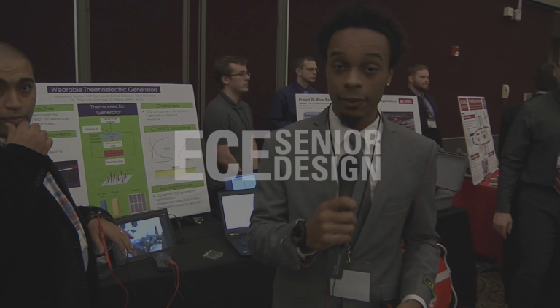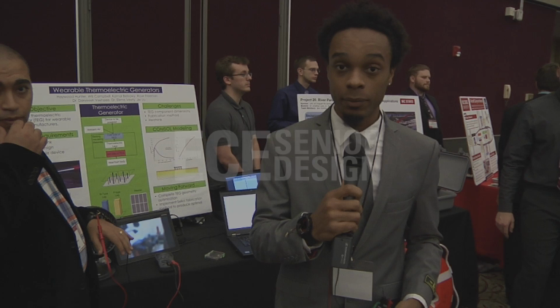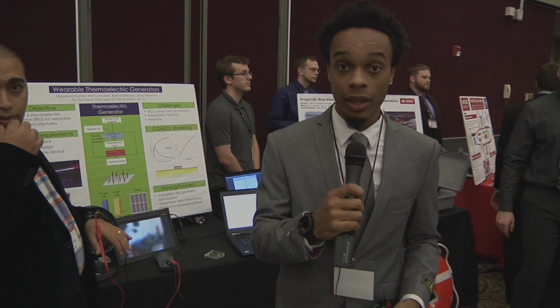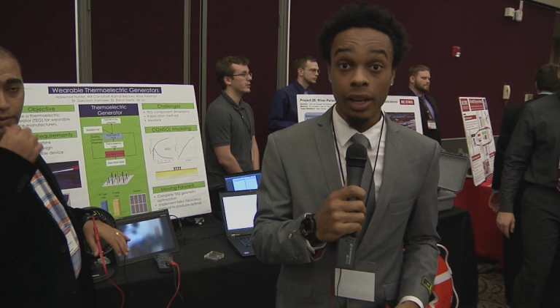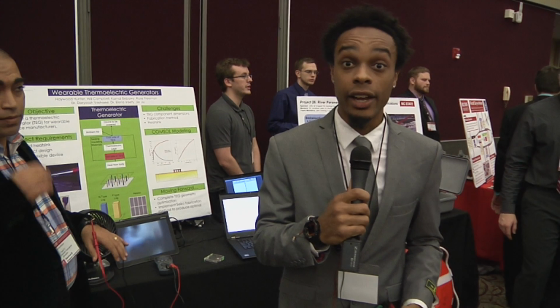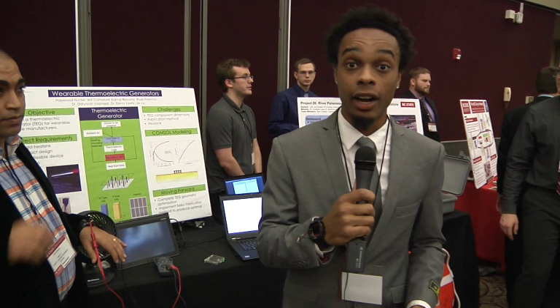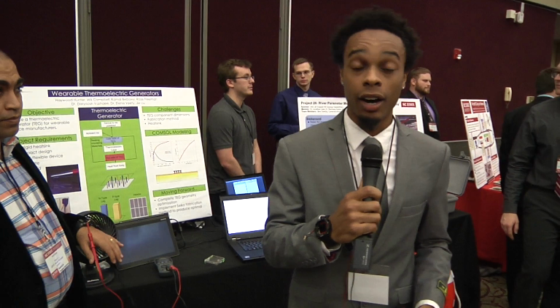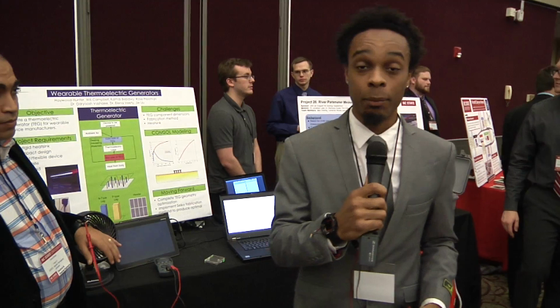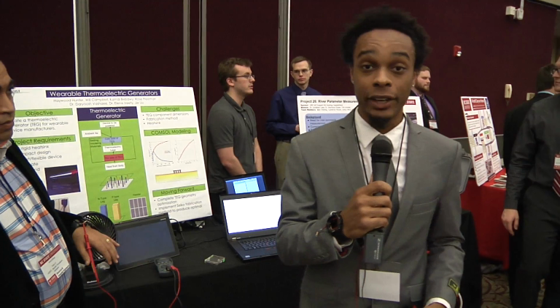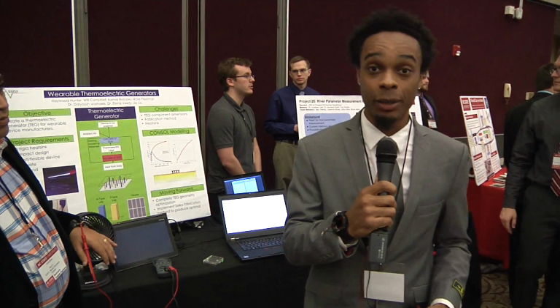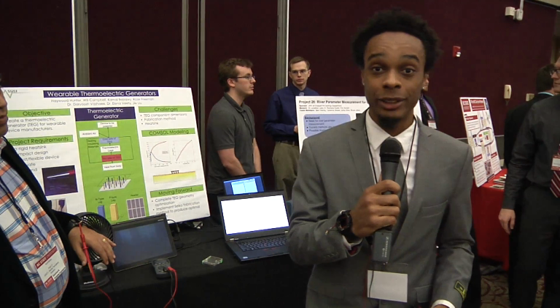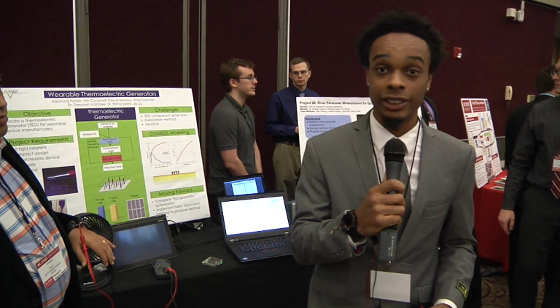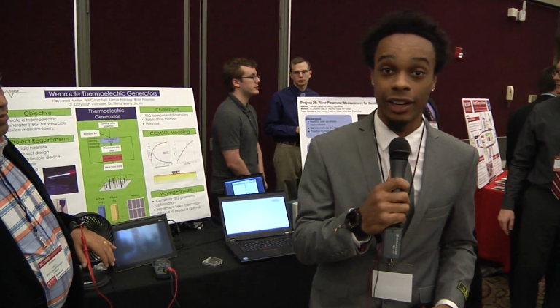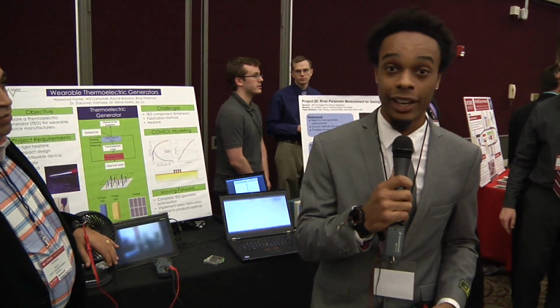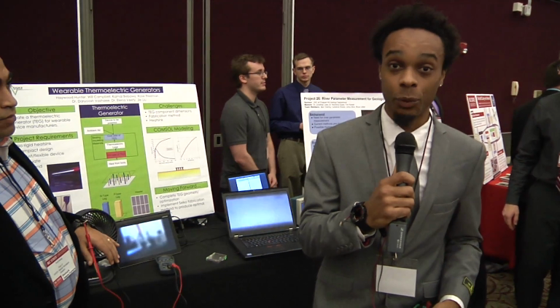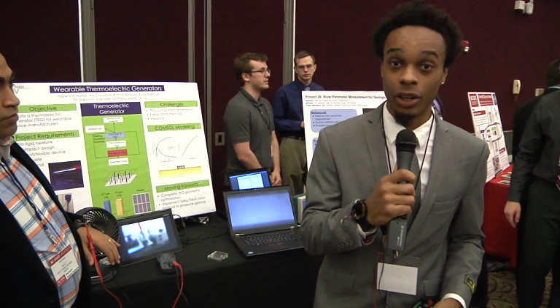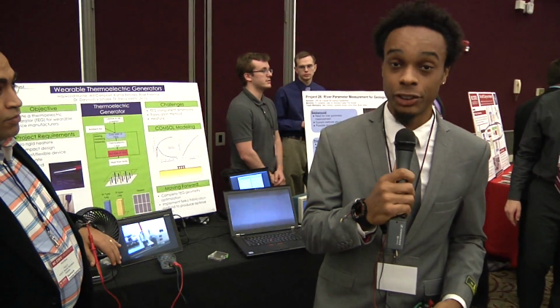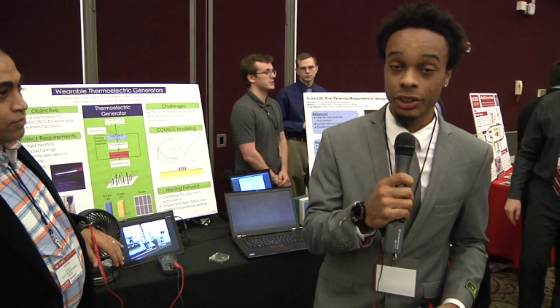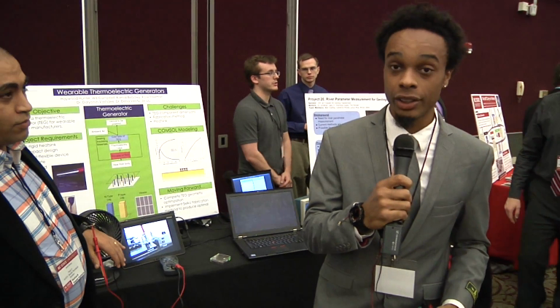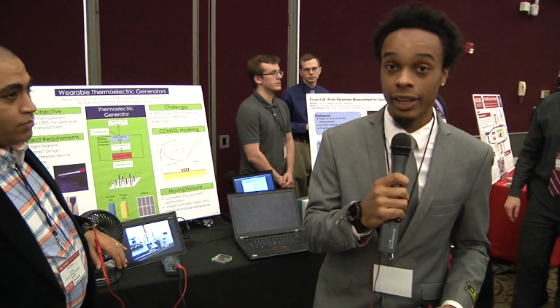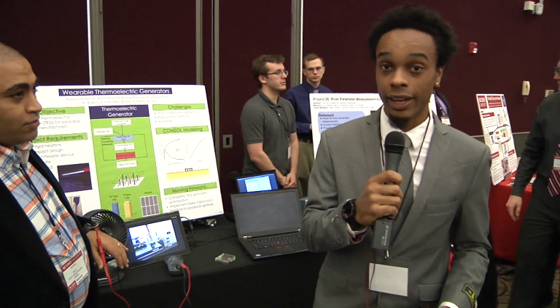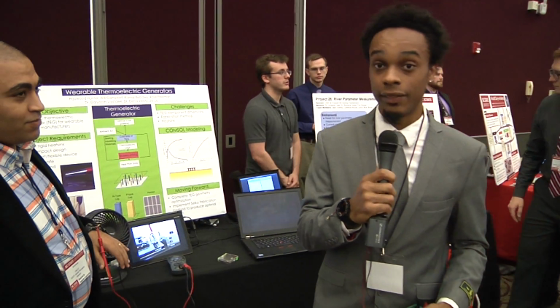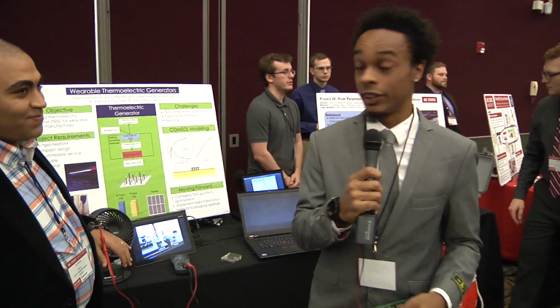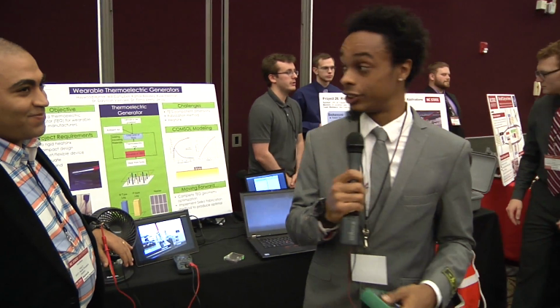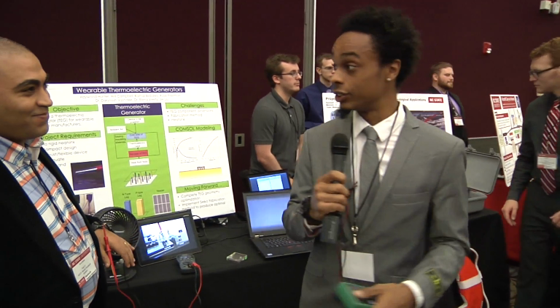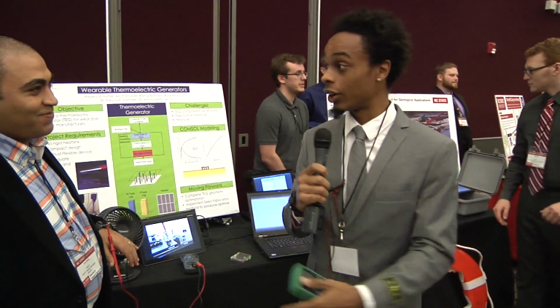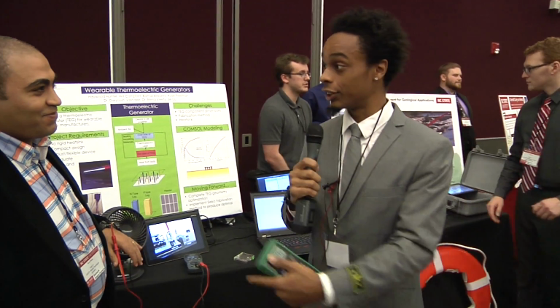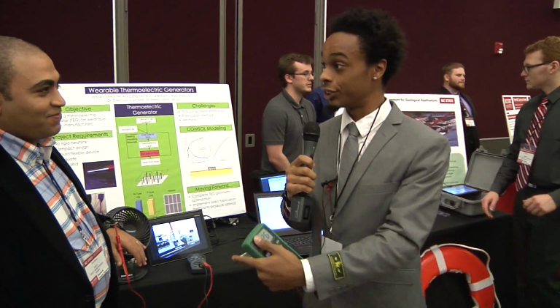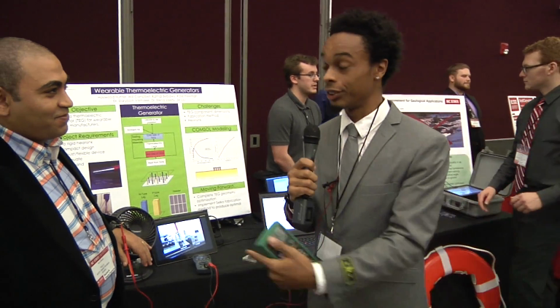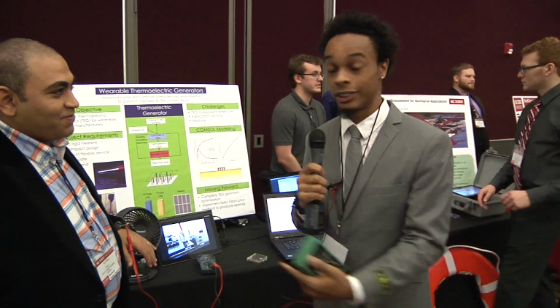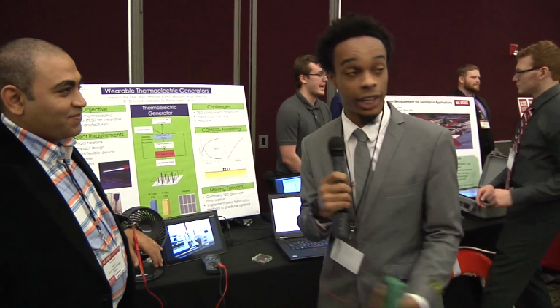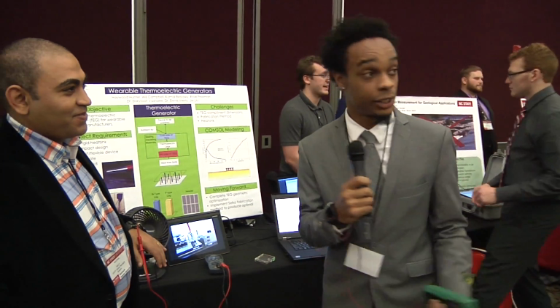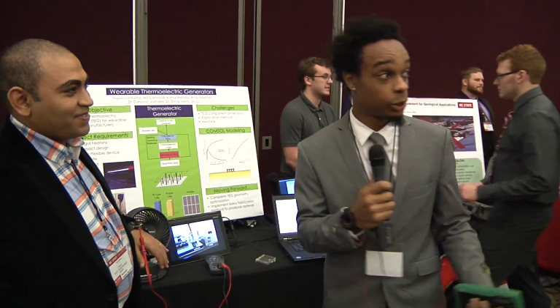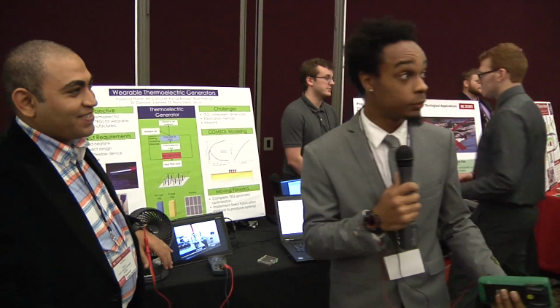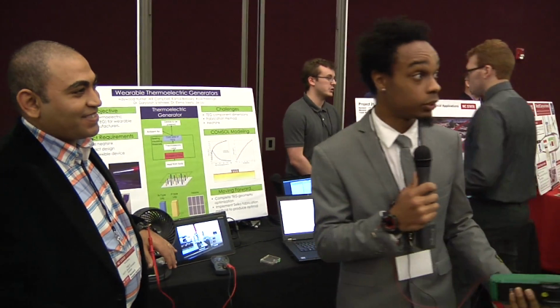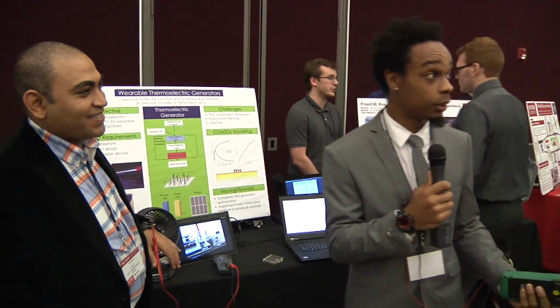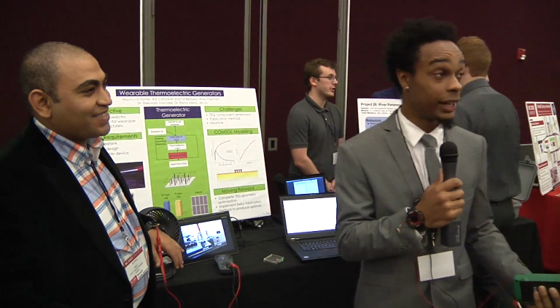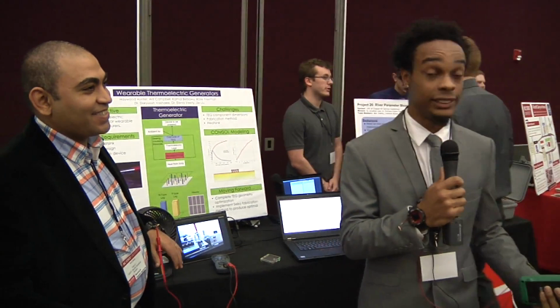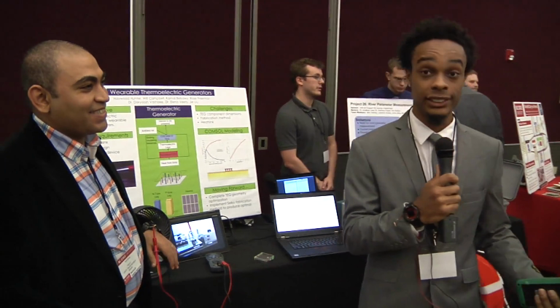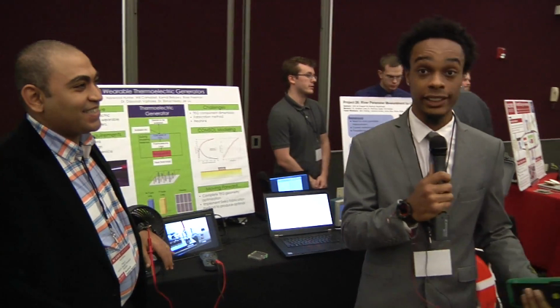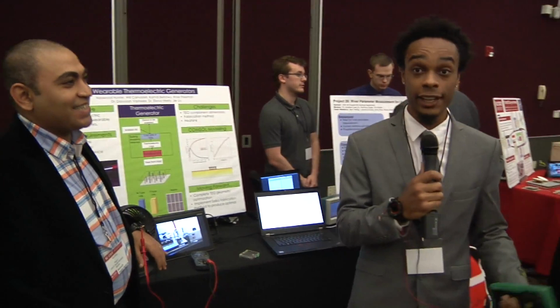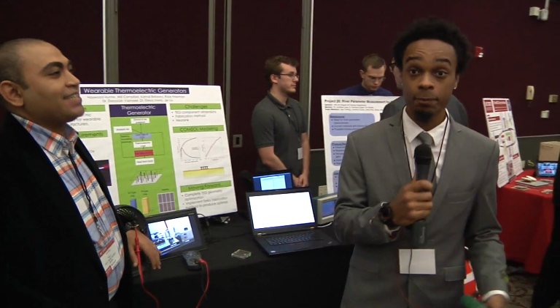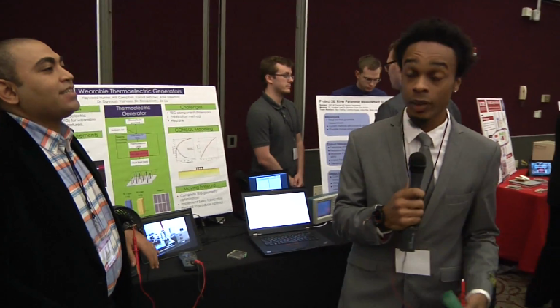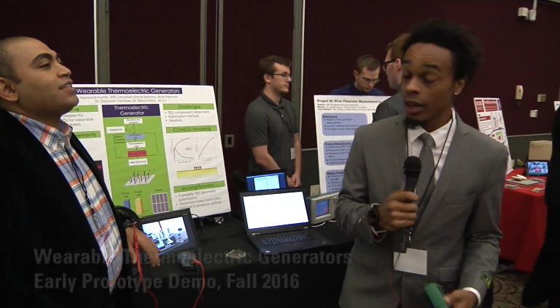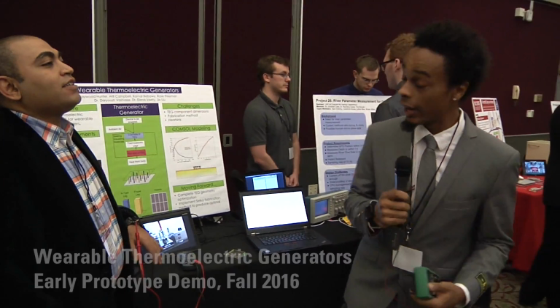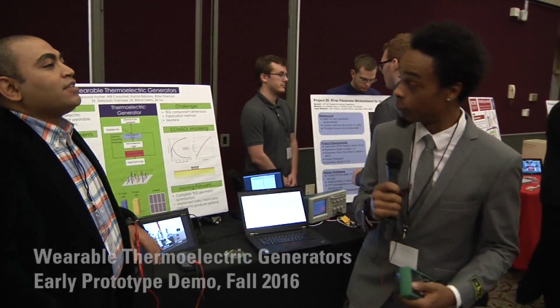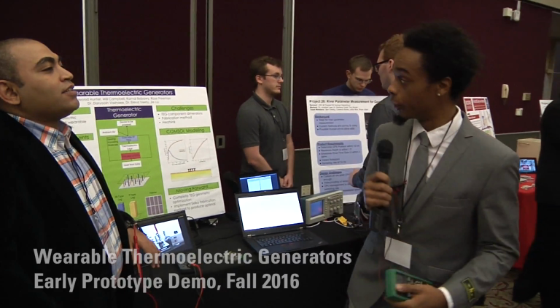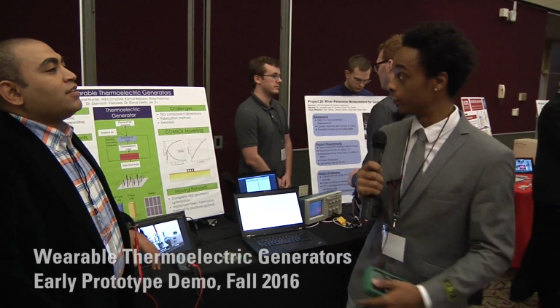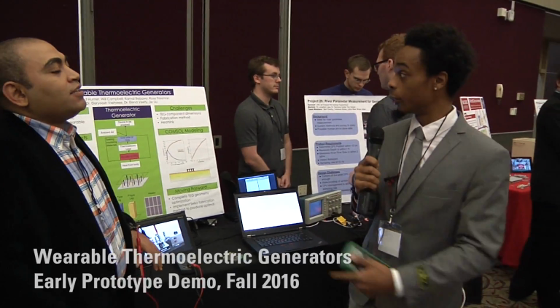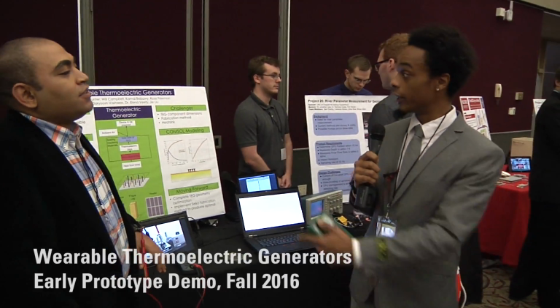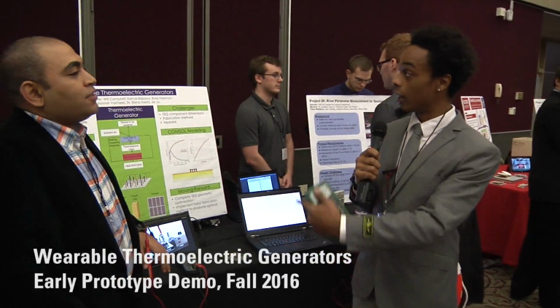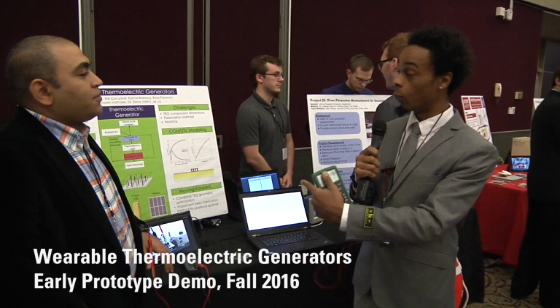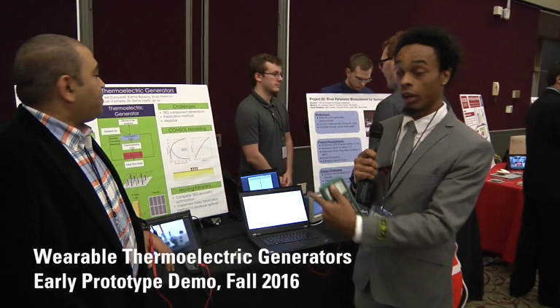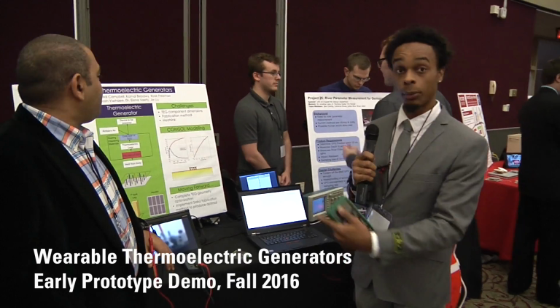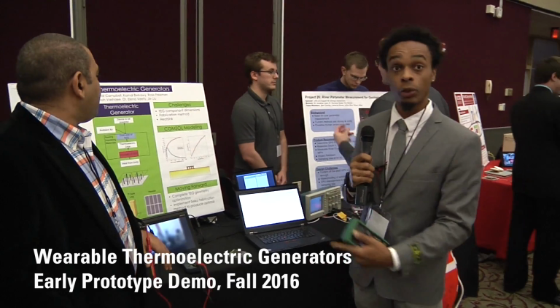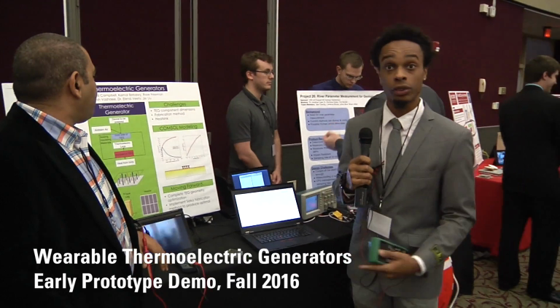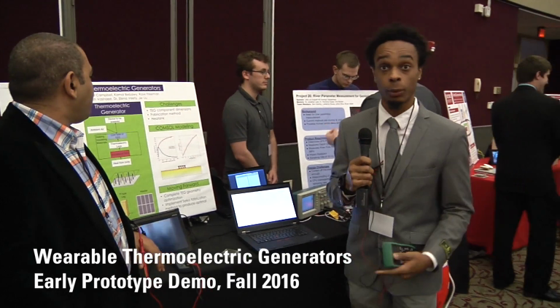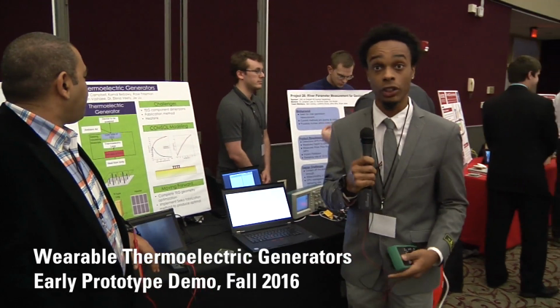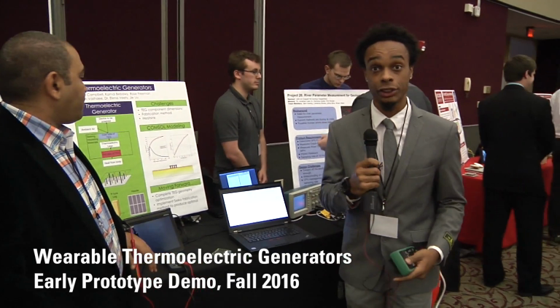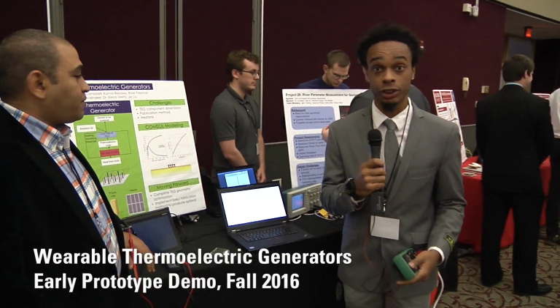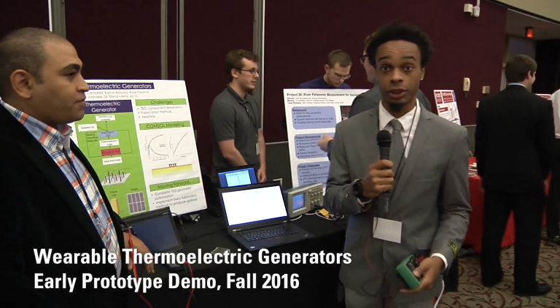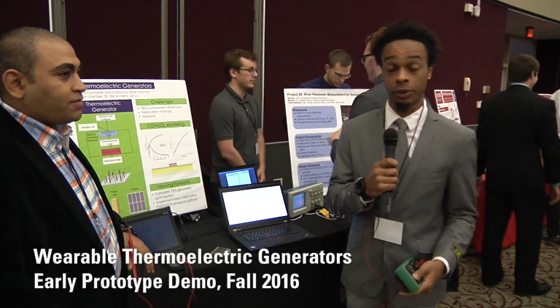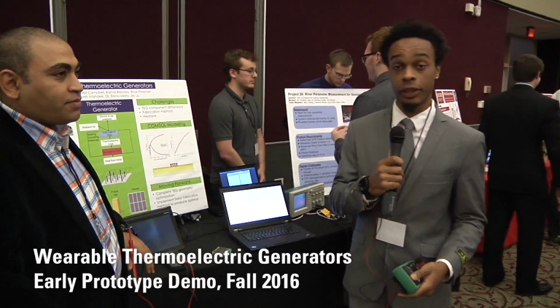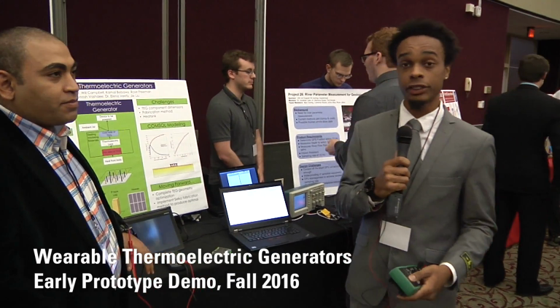Hey, my name is Haywood Hunter and this is our senior design group from NC State. We're doing wearable thermoelectric generators.